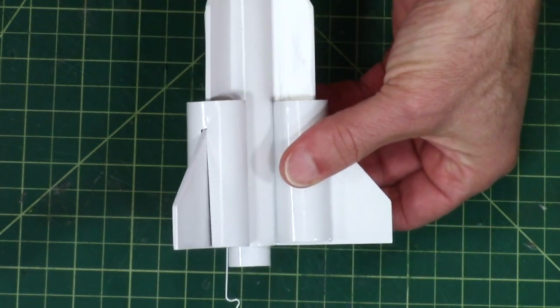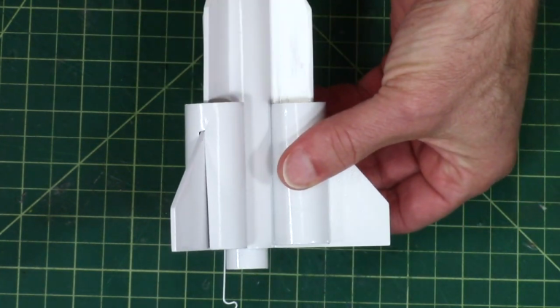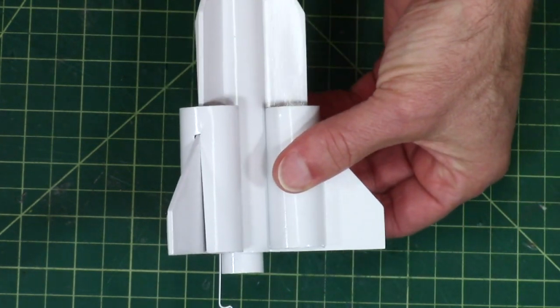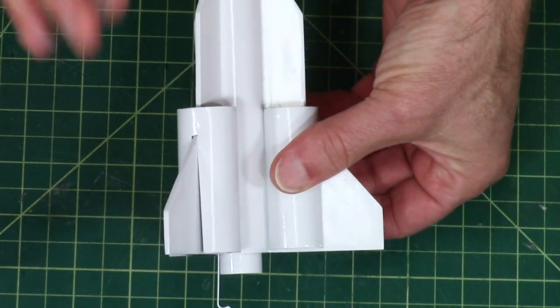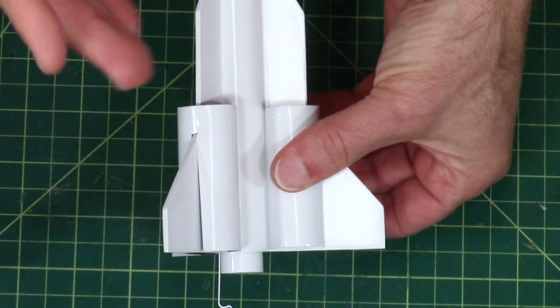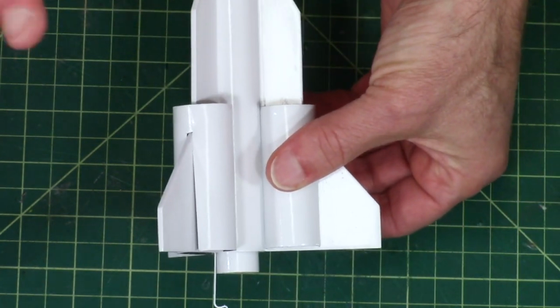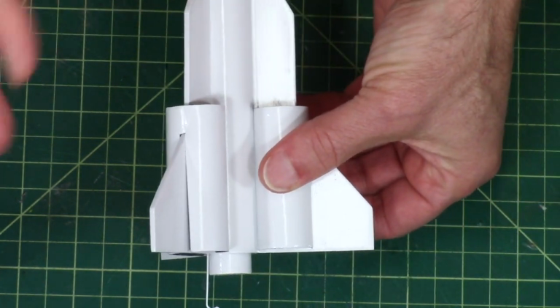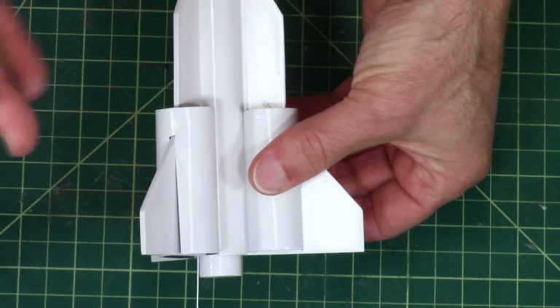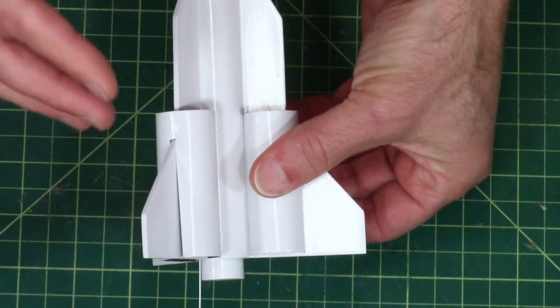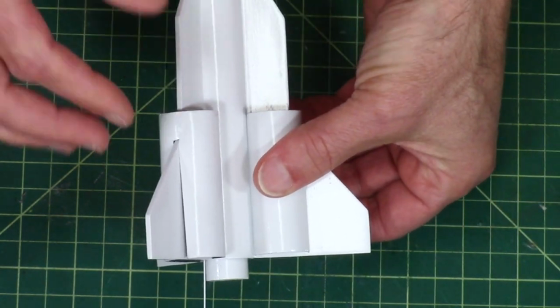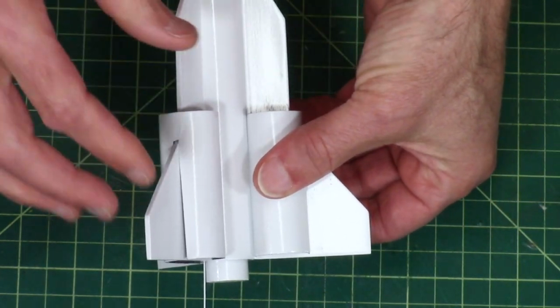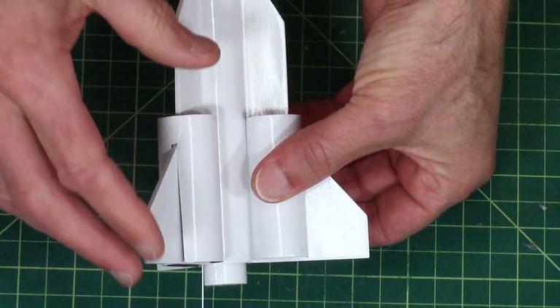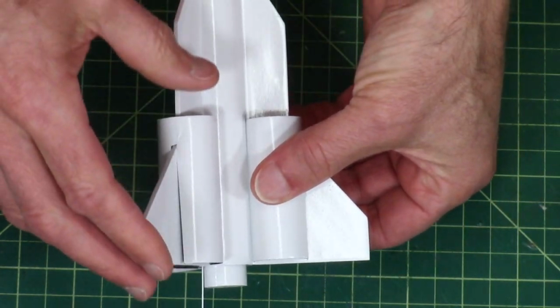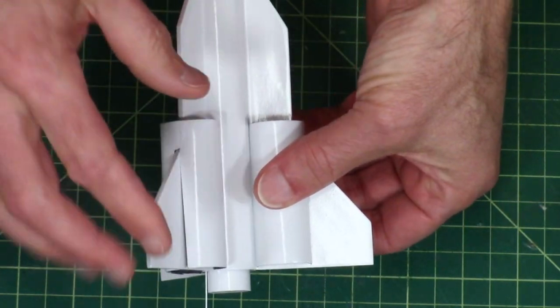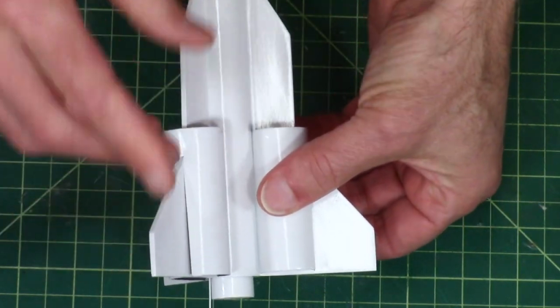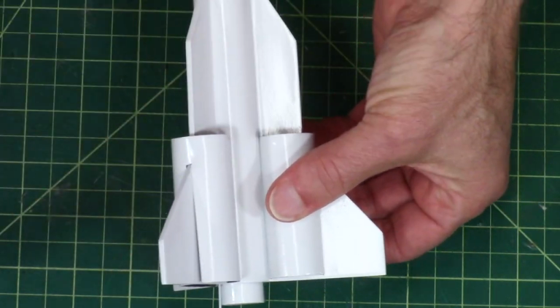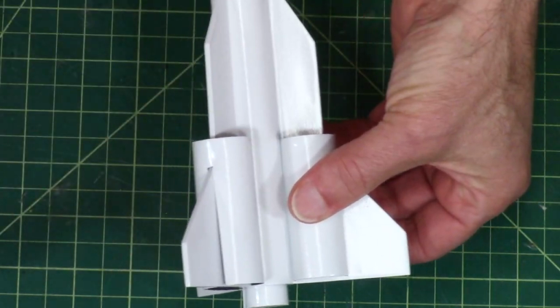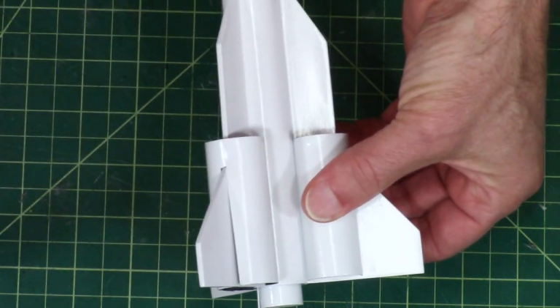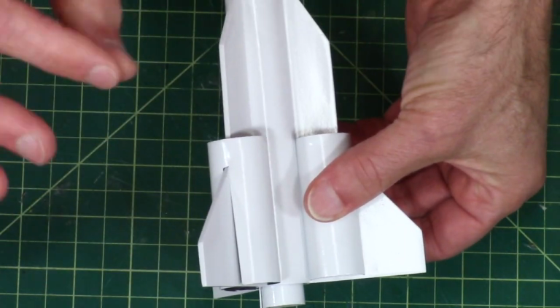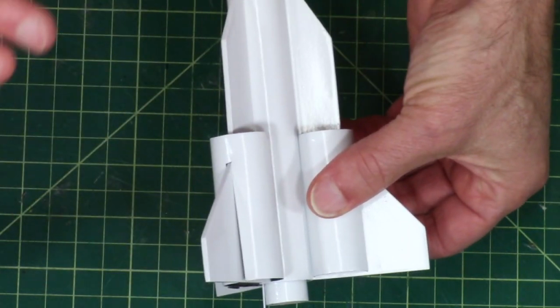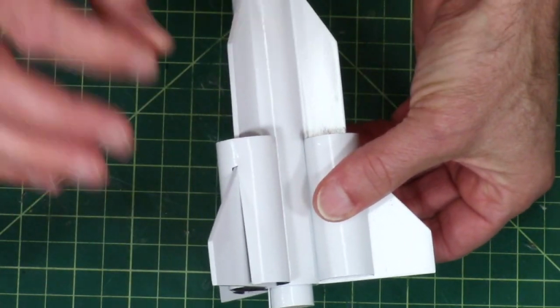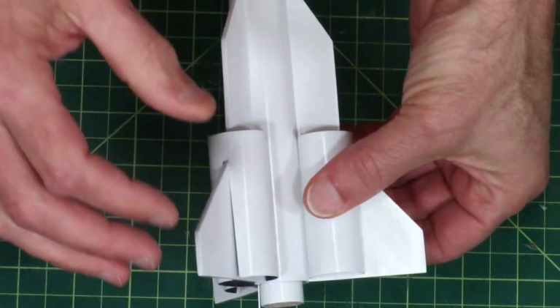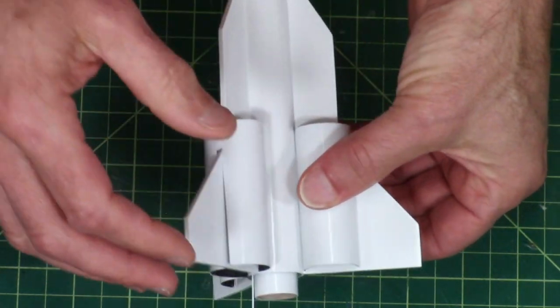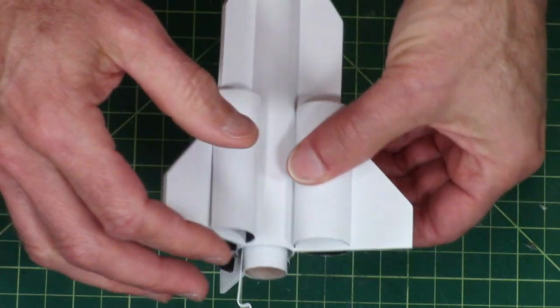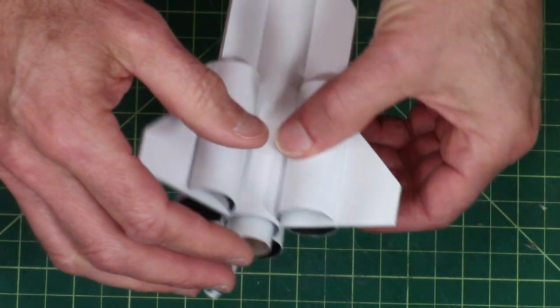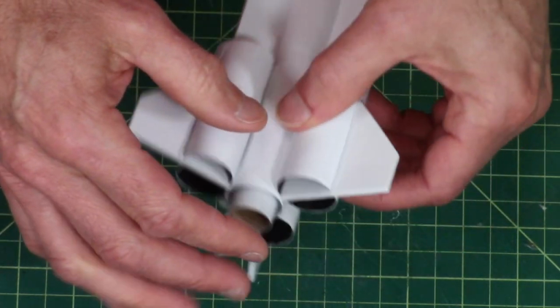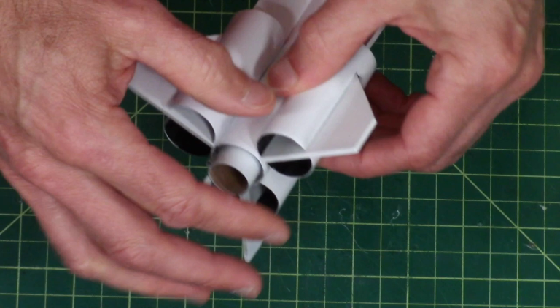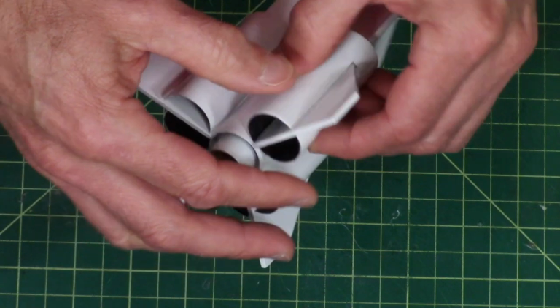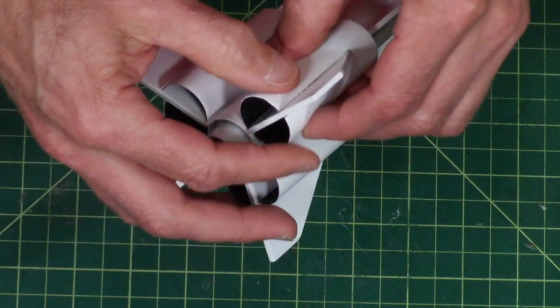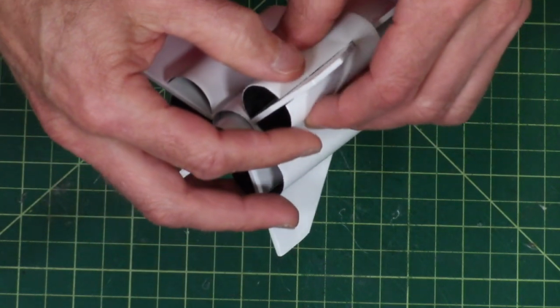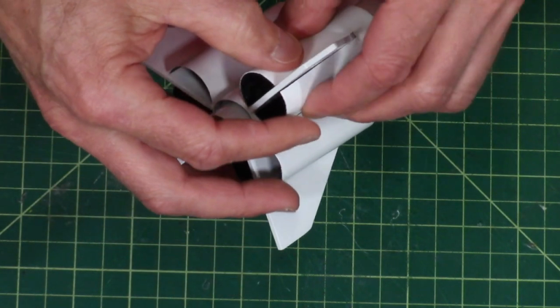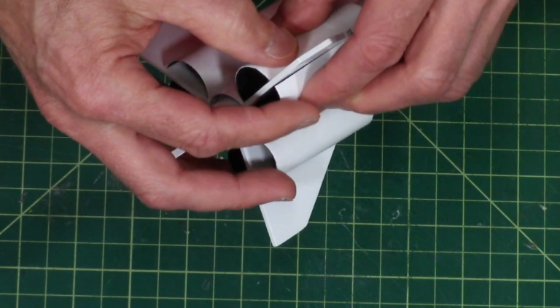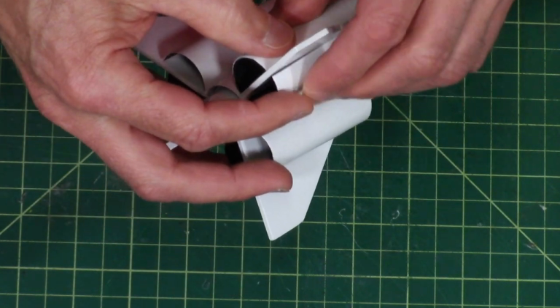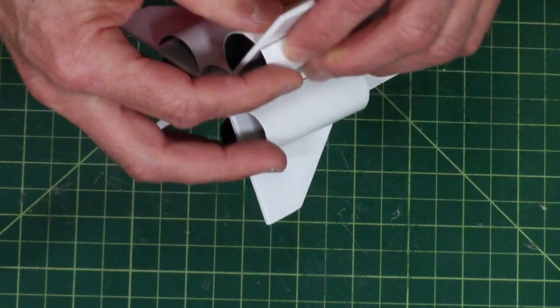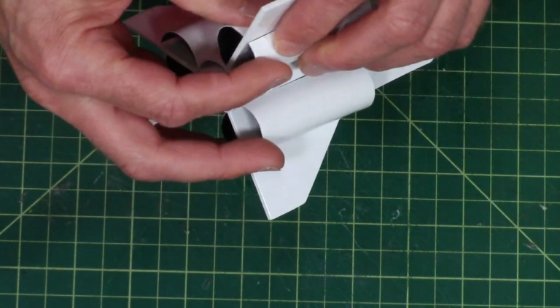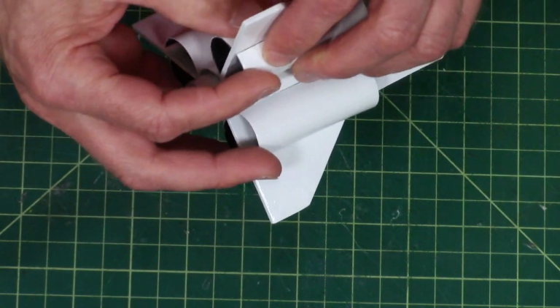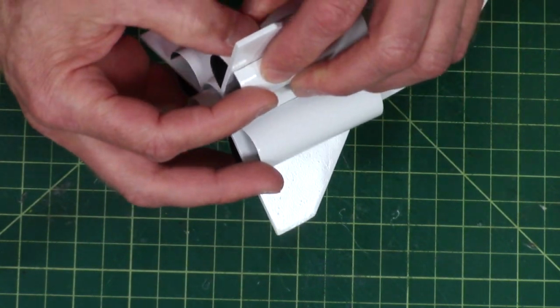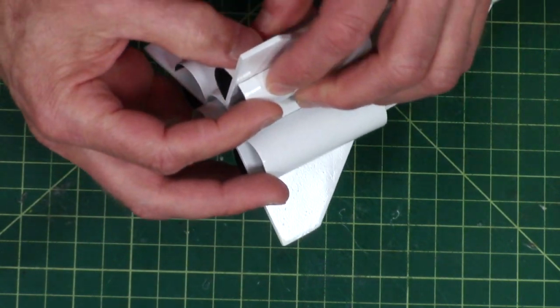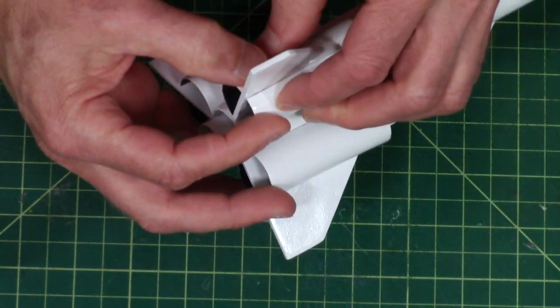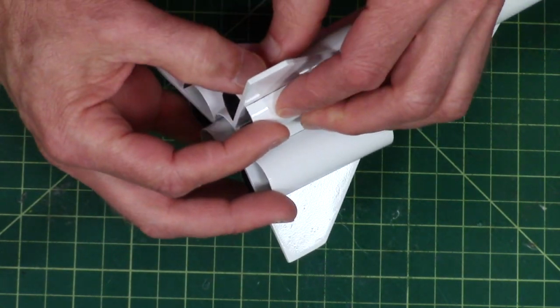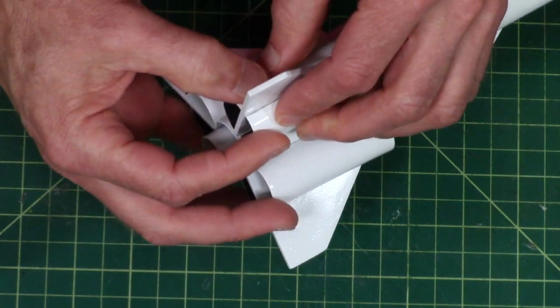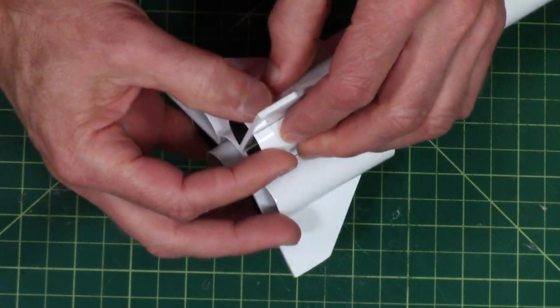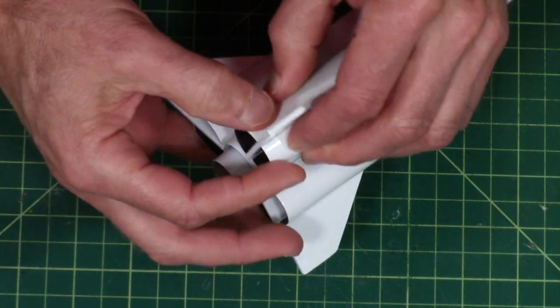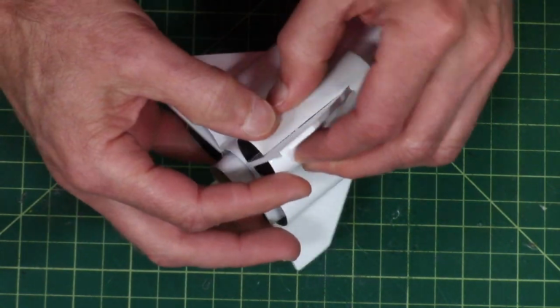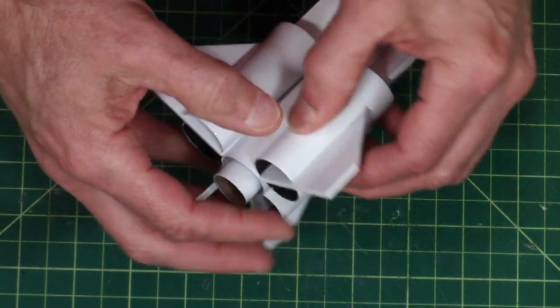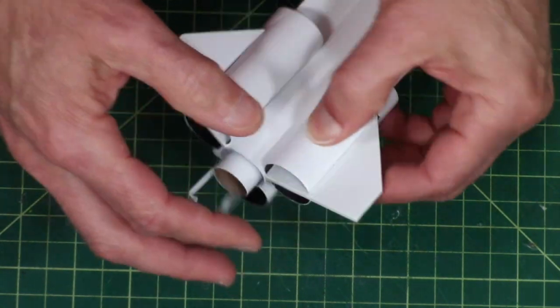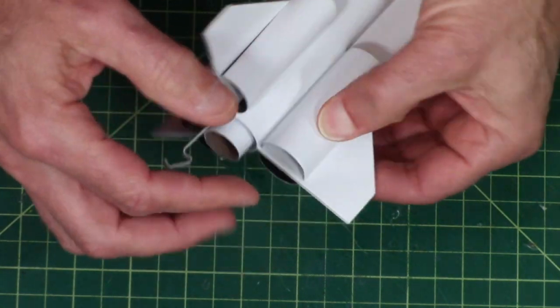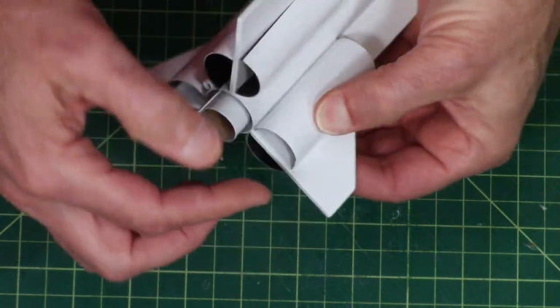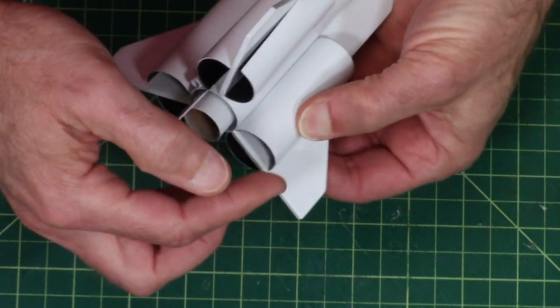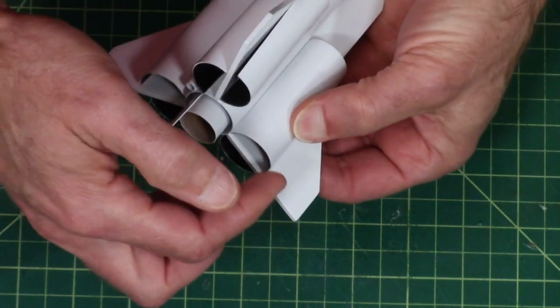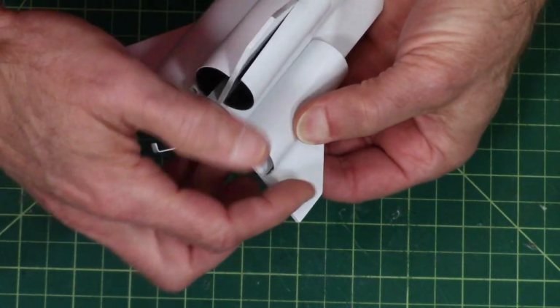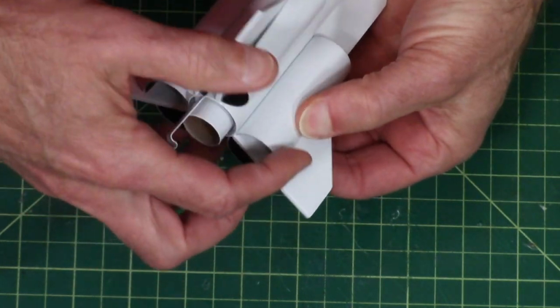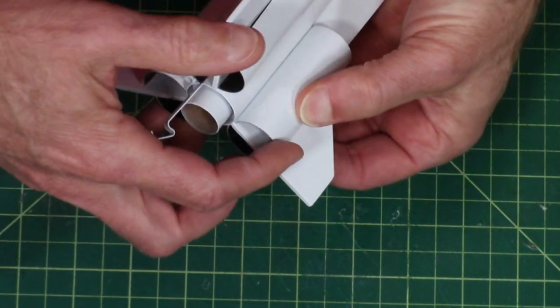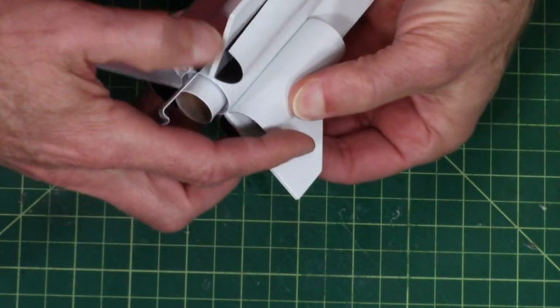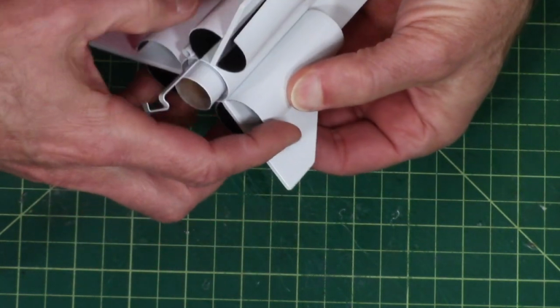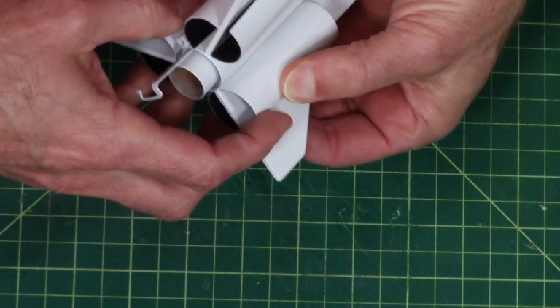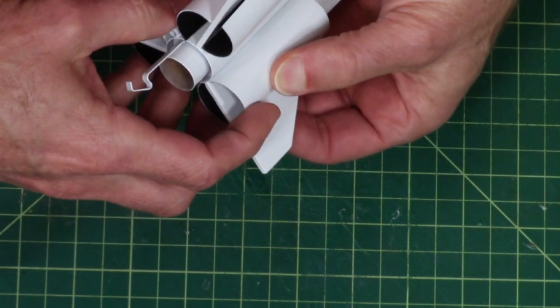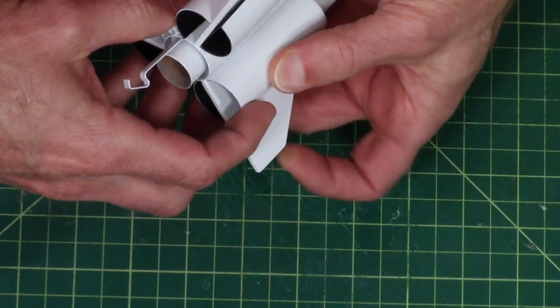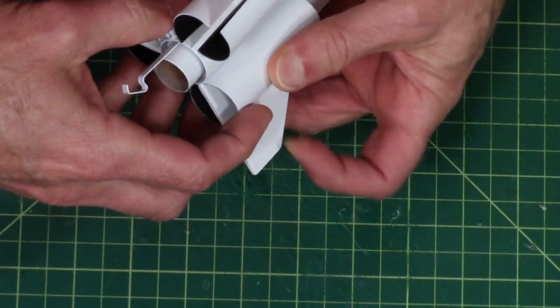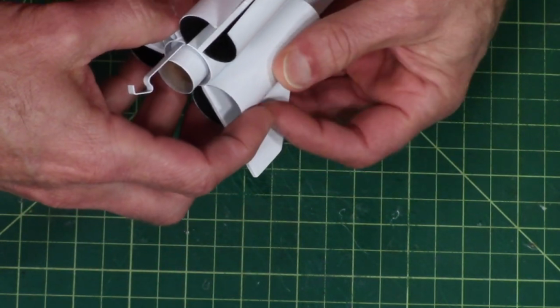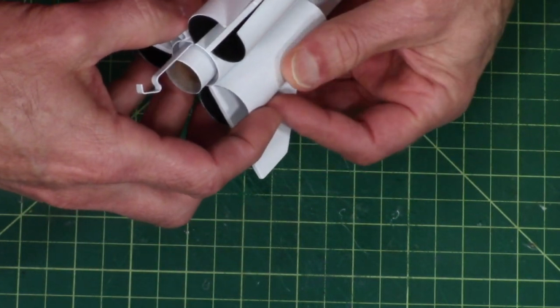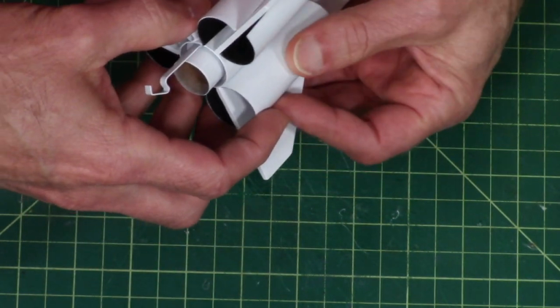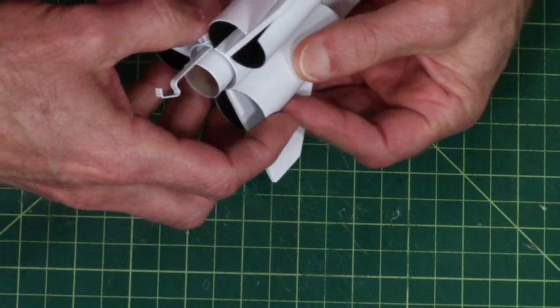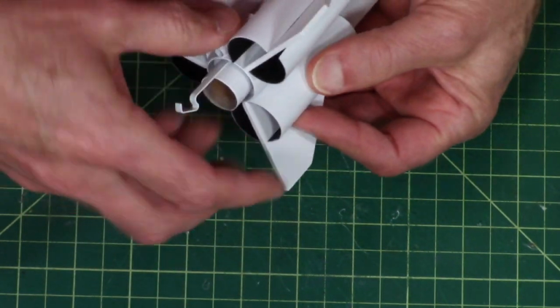I can see just a little bit of gloss in there, and that means I know that it's wicking in there. And I'm going to do the same on the inside of this.